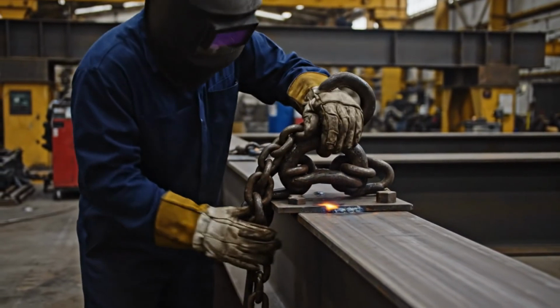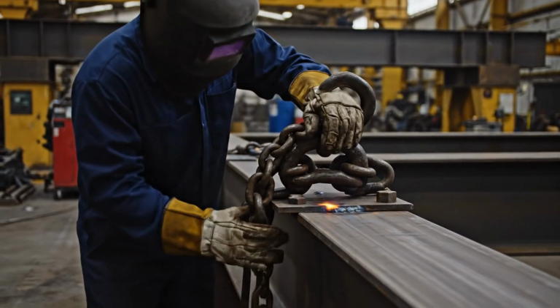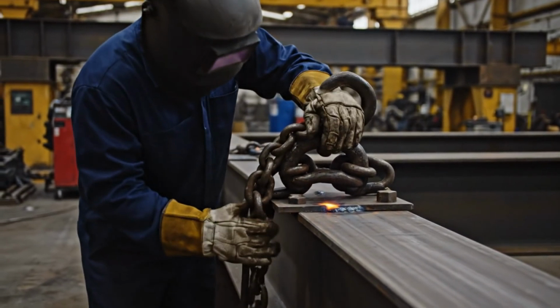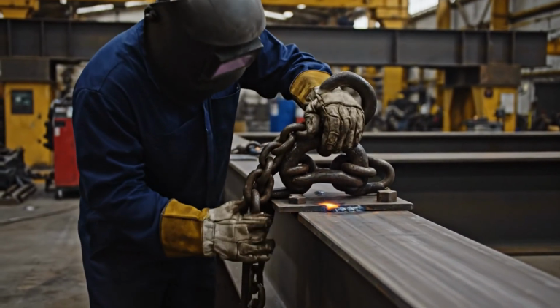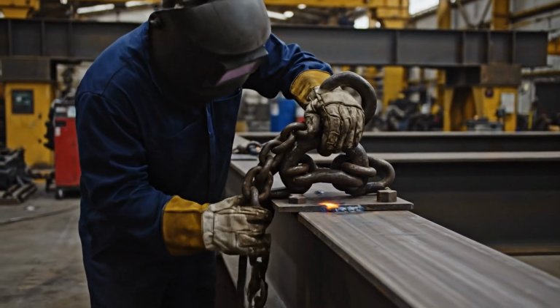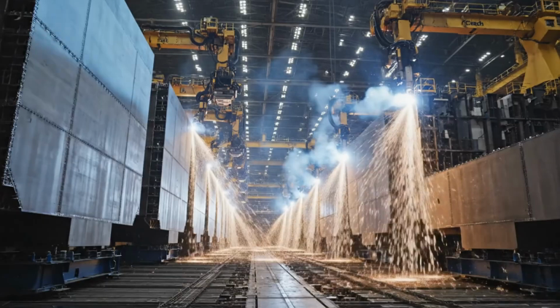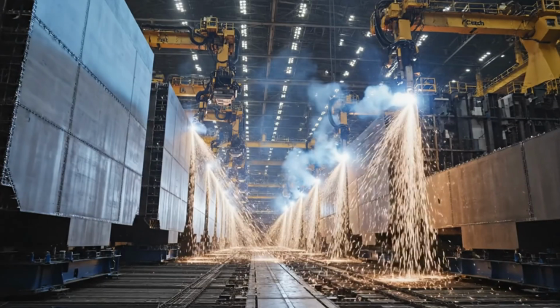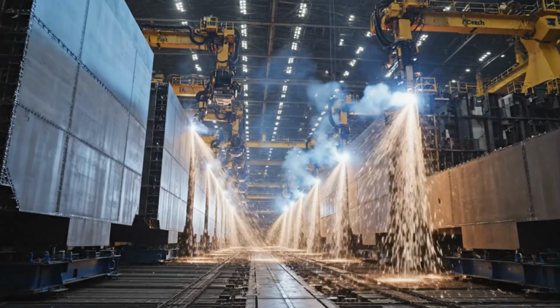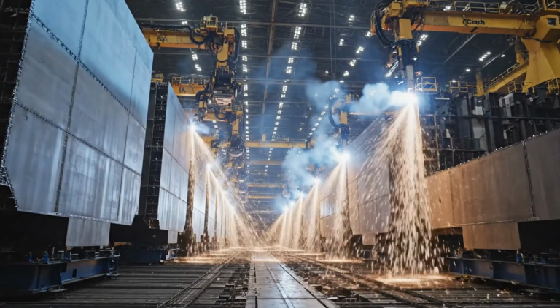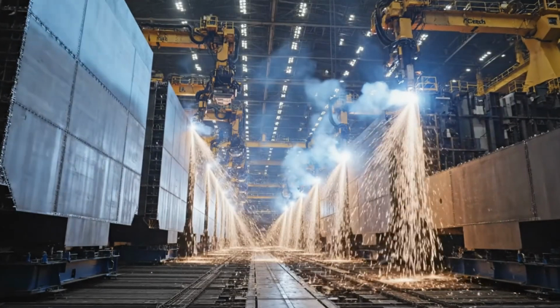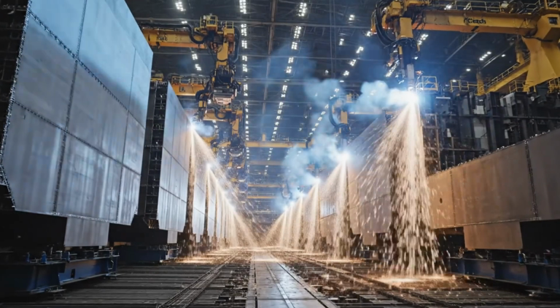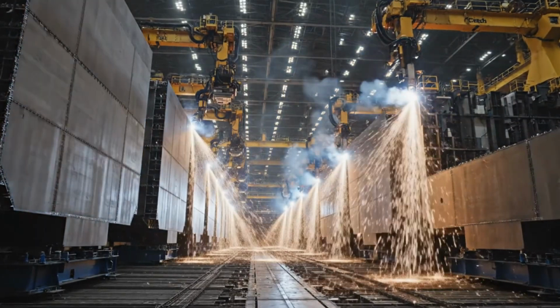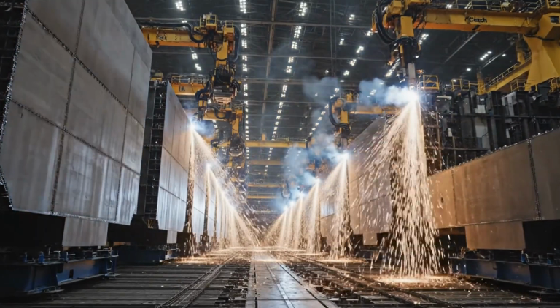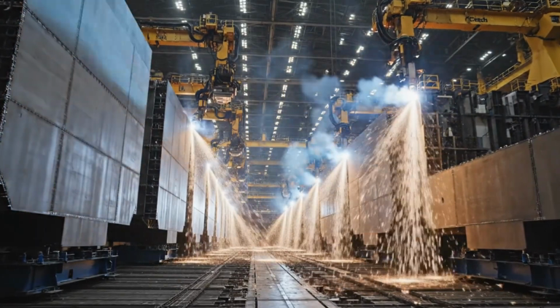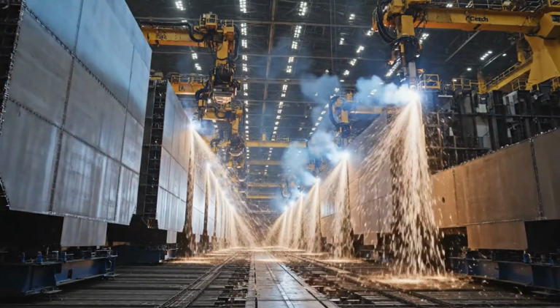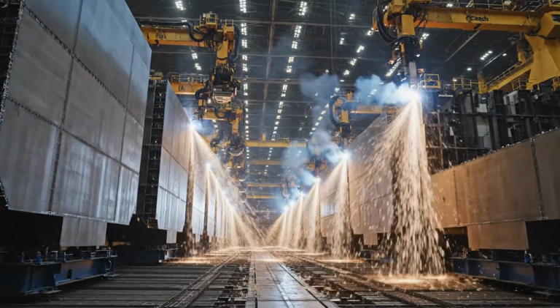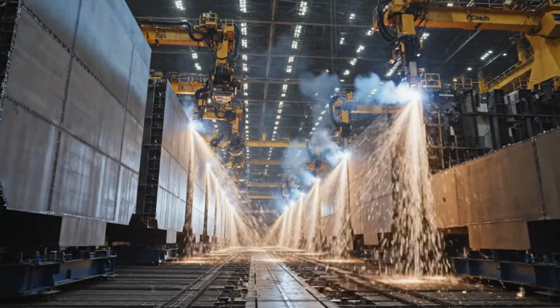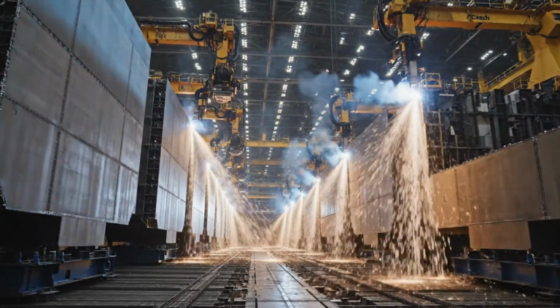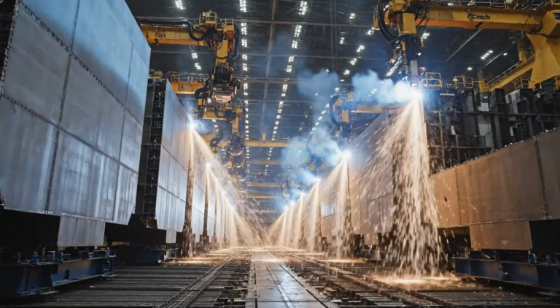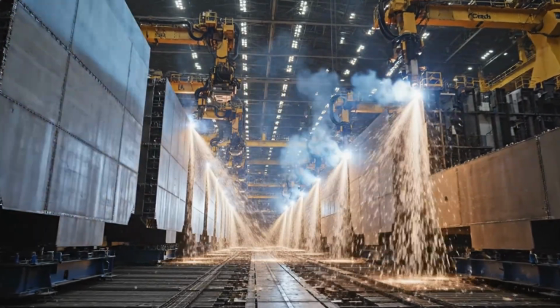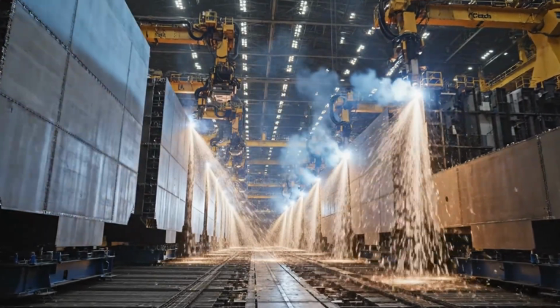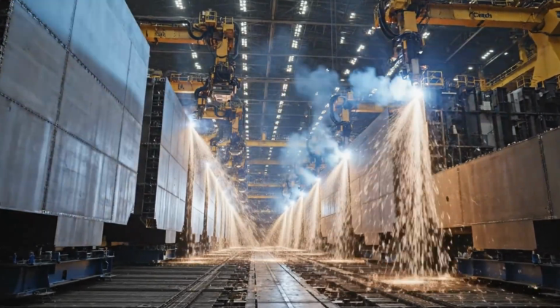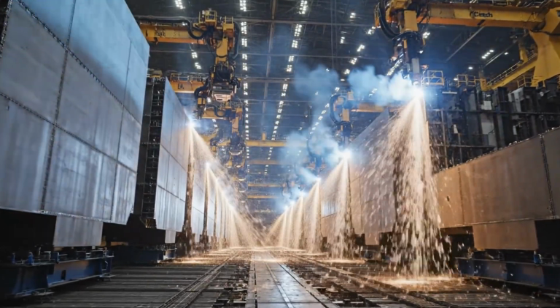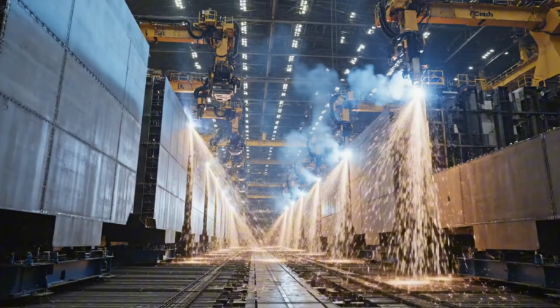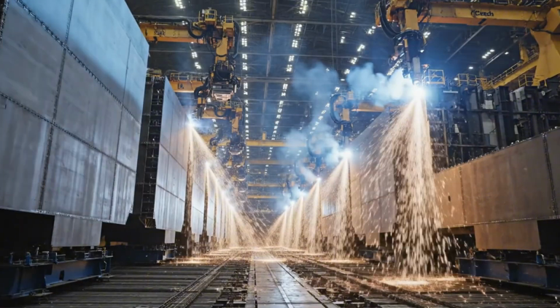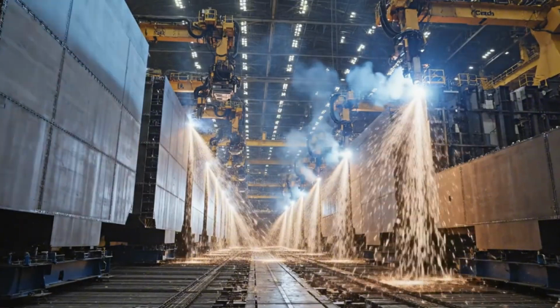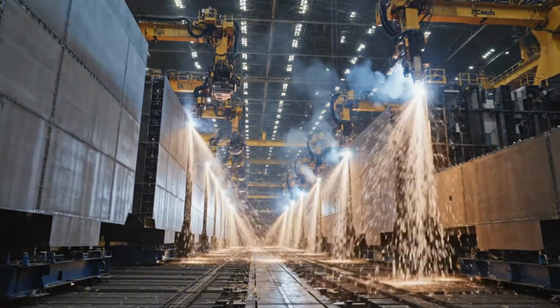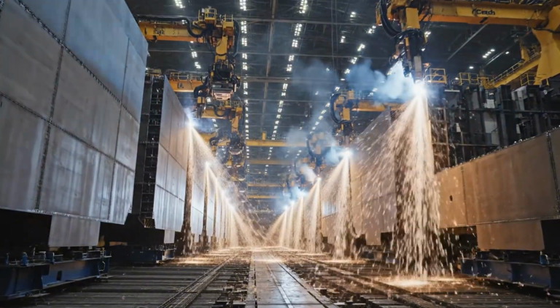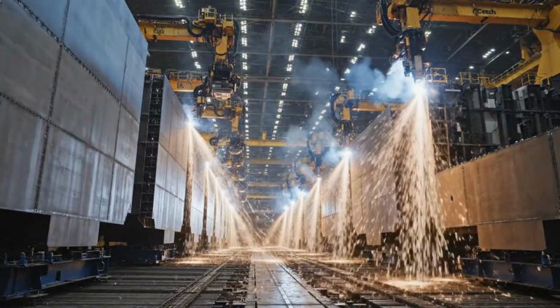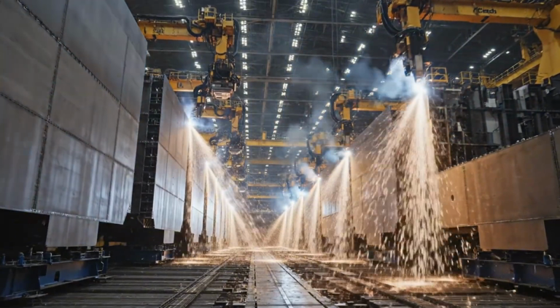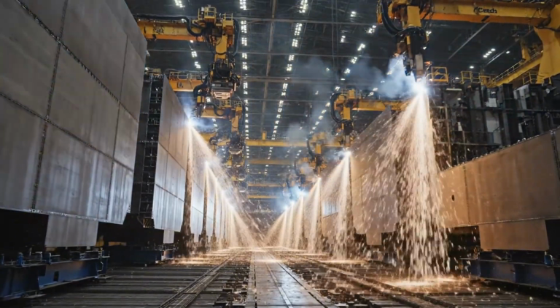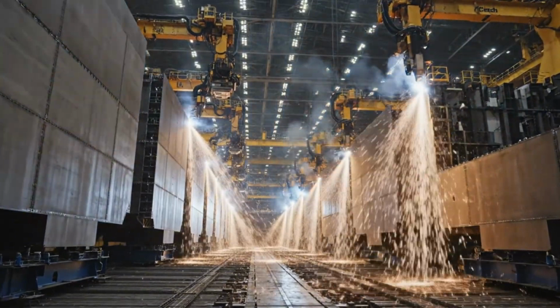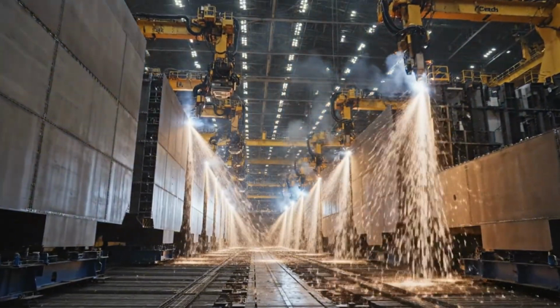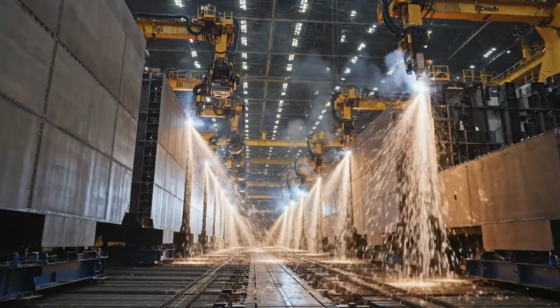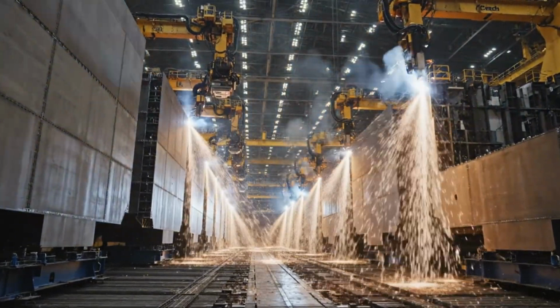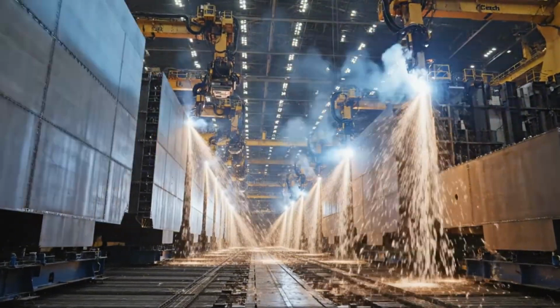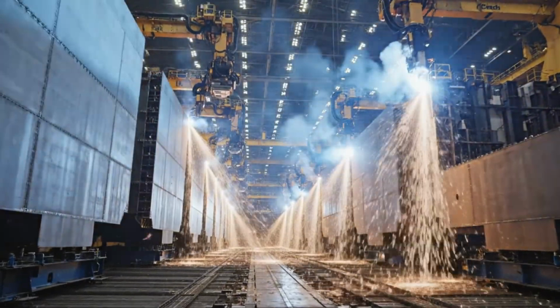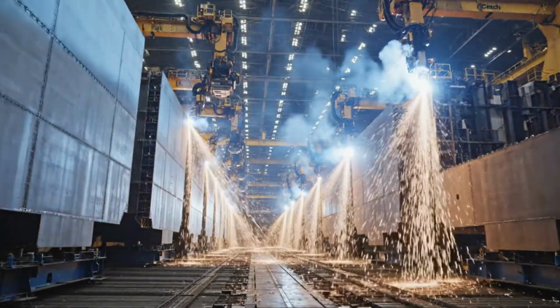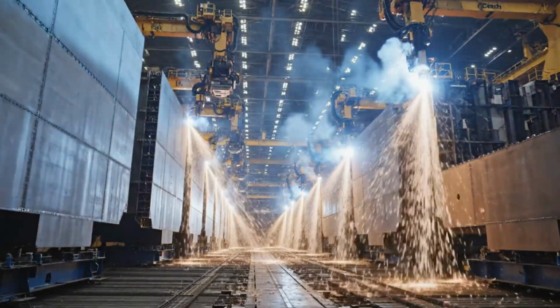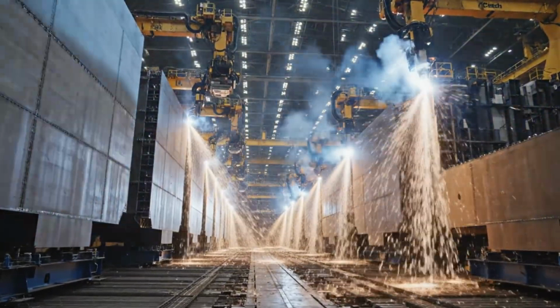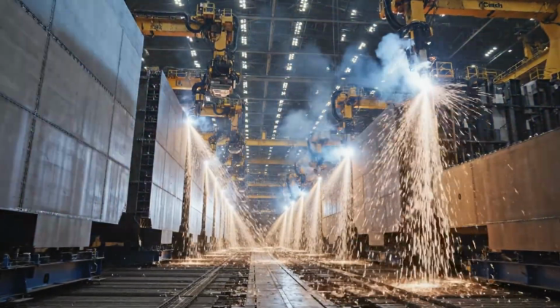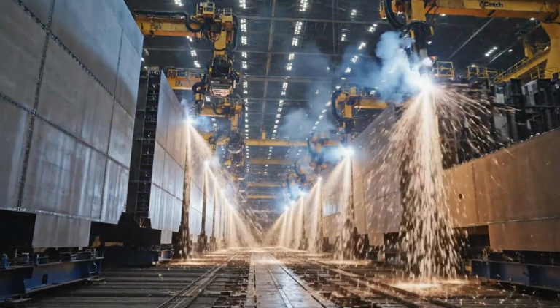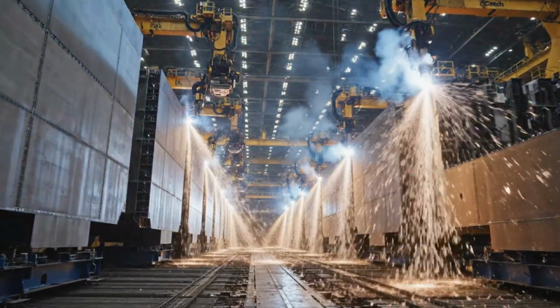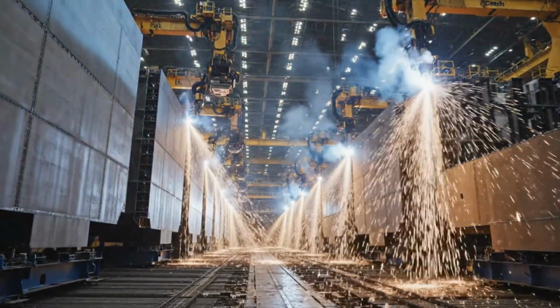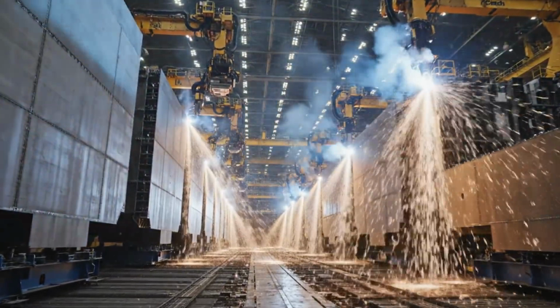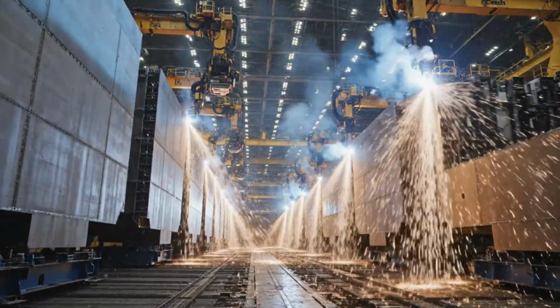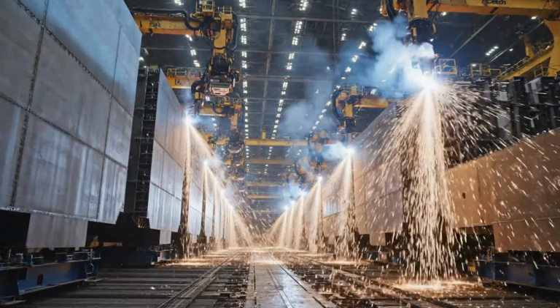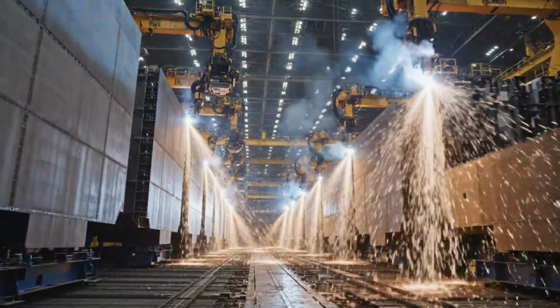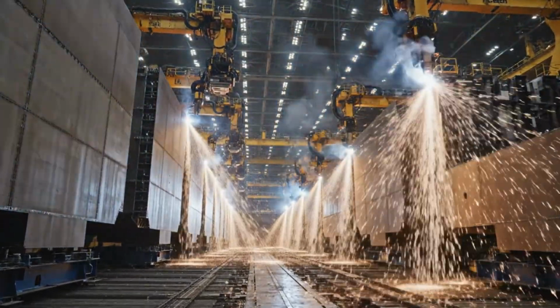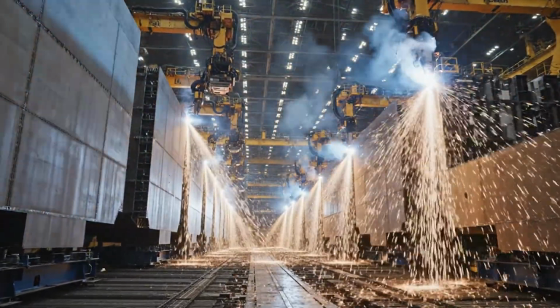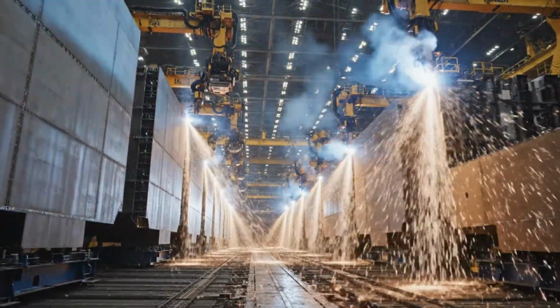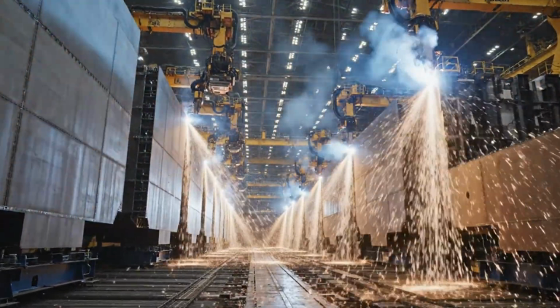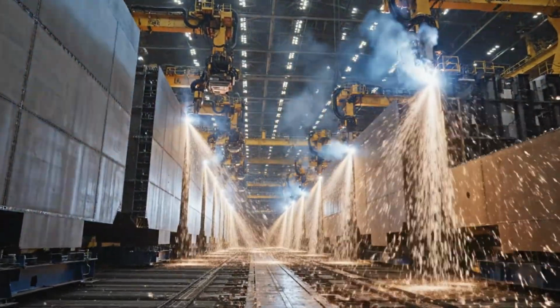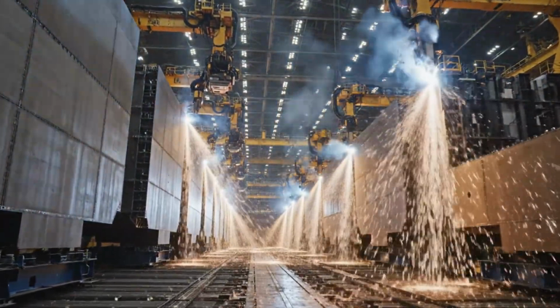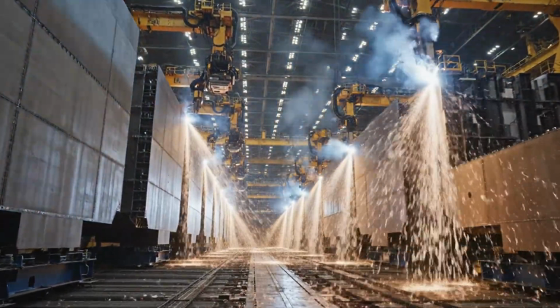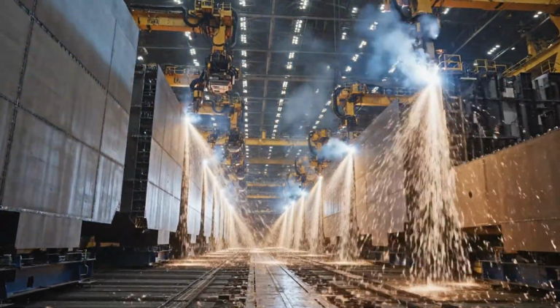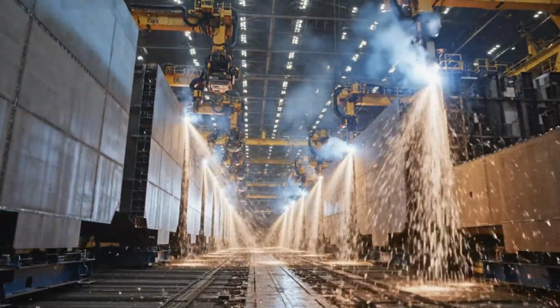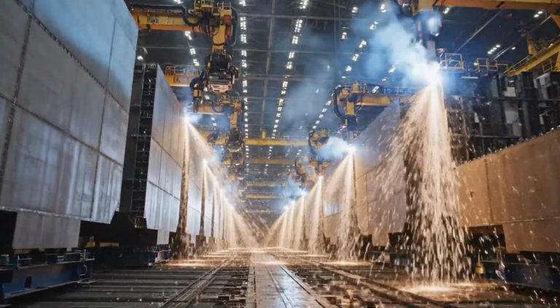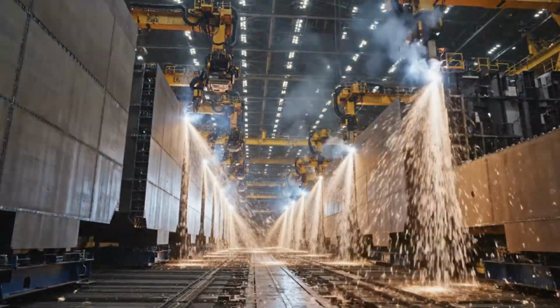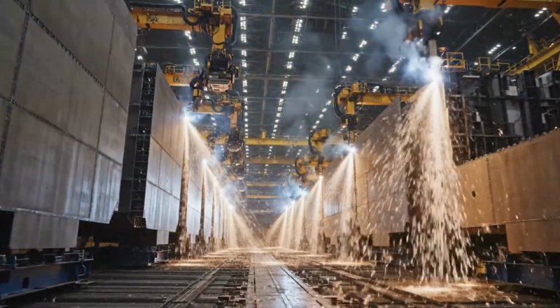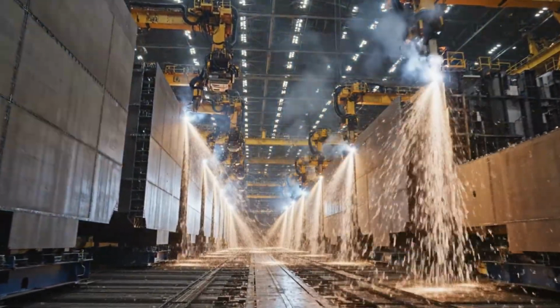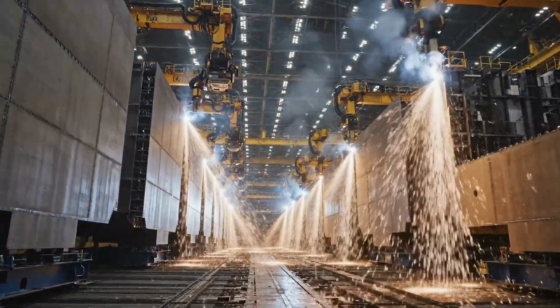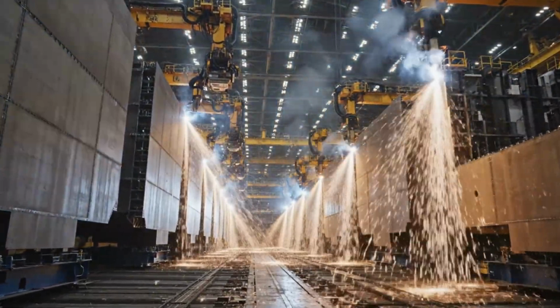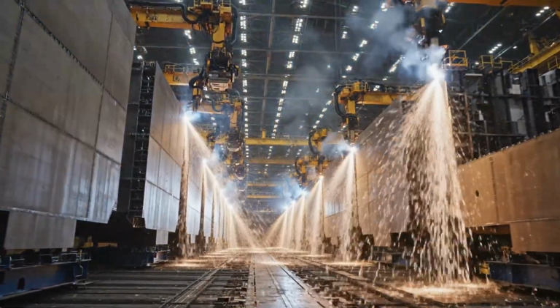Thousands of precision welds integrate modular sections, creating the carrier's immense hull structure.